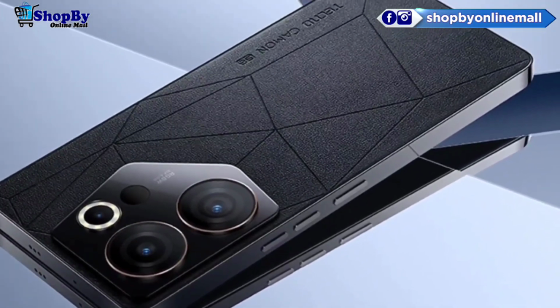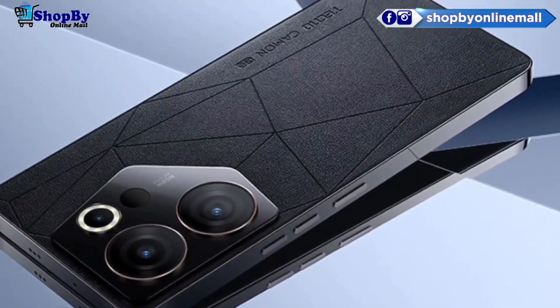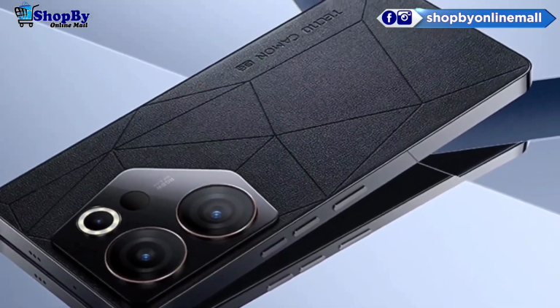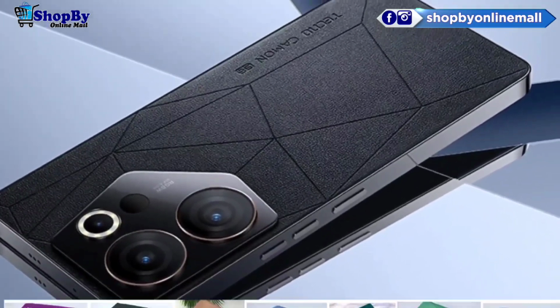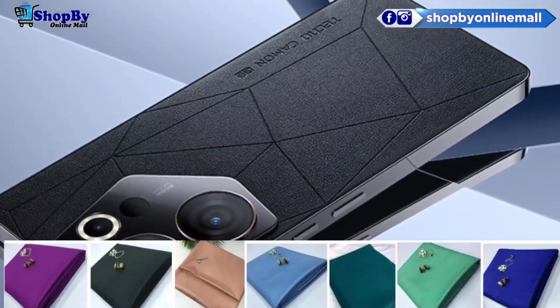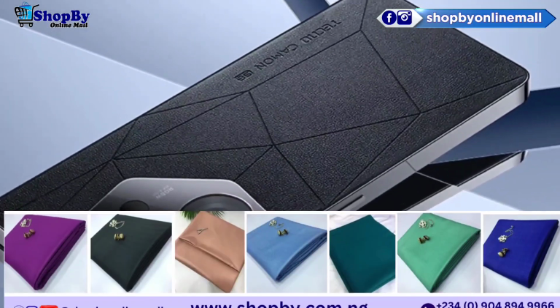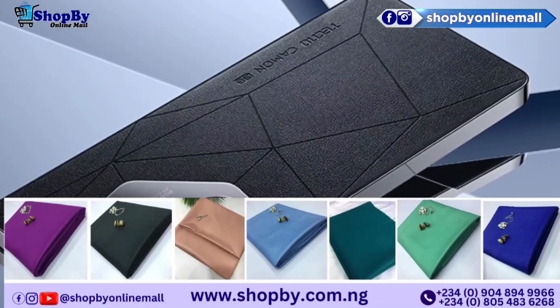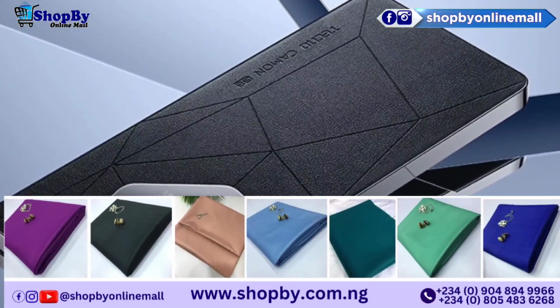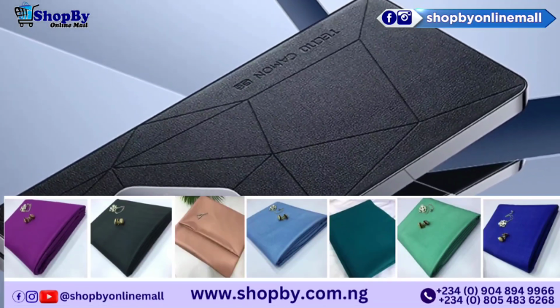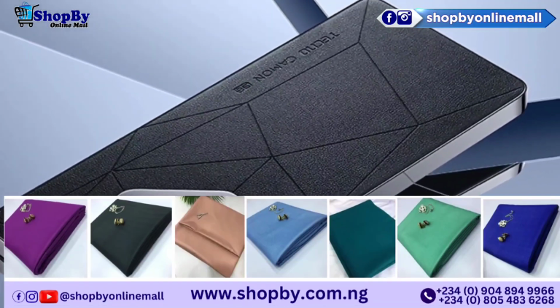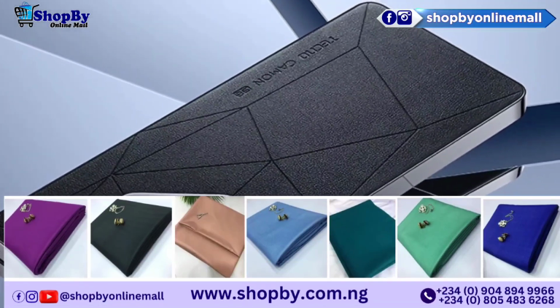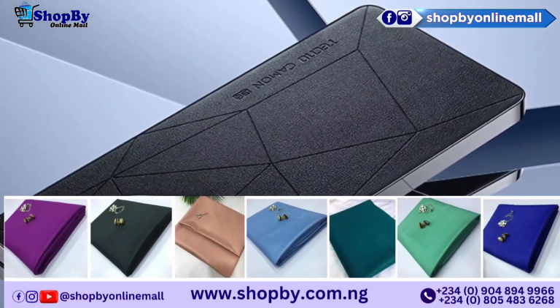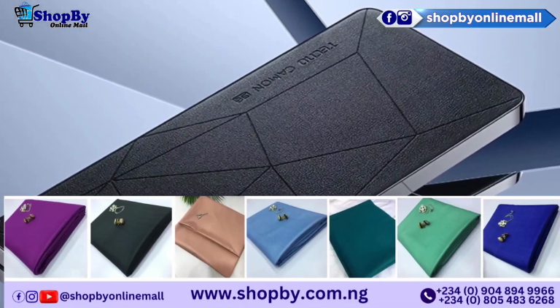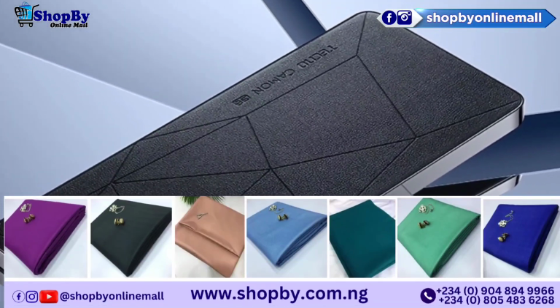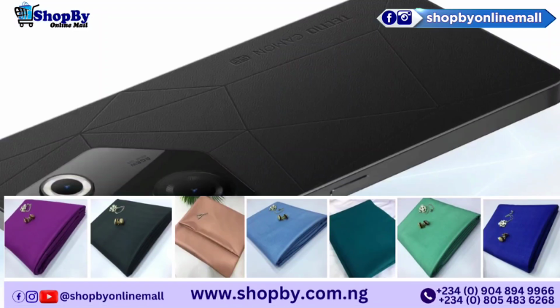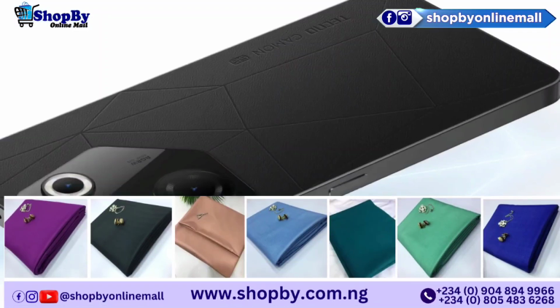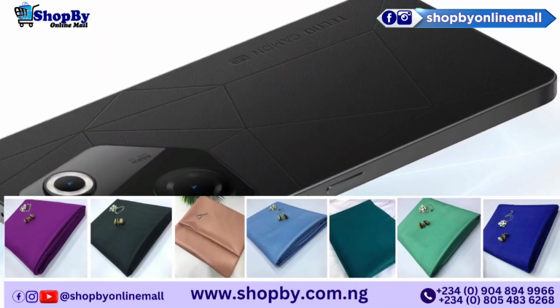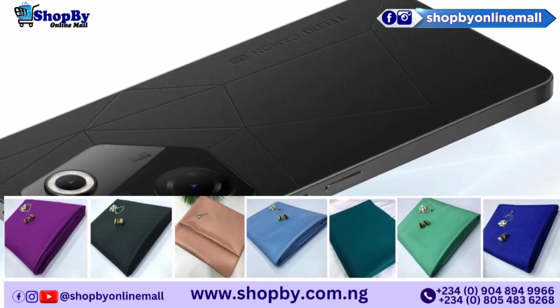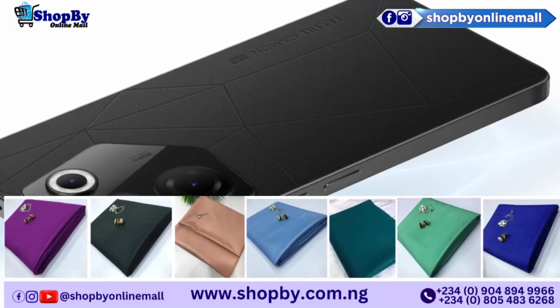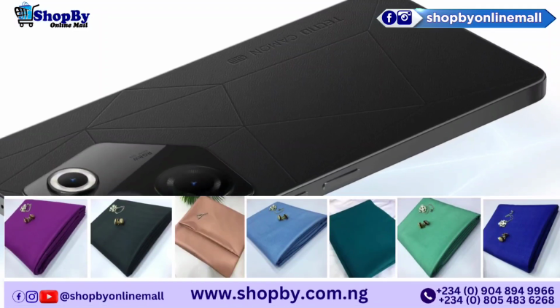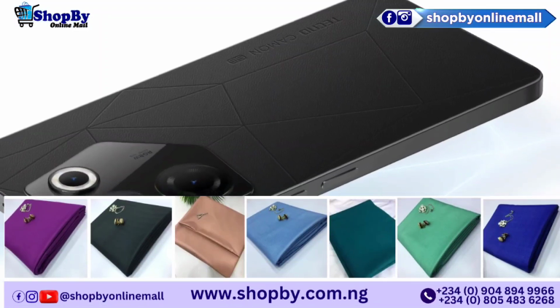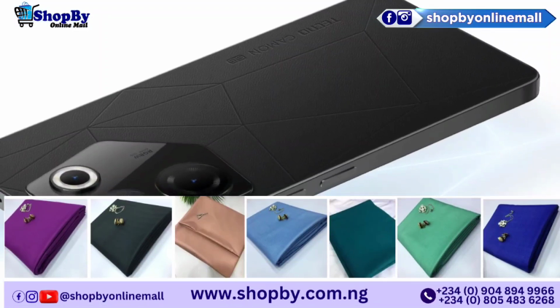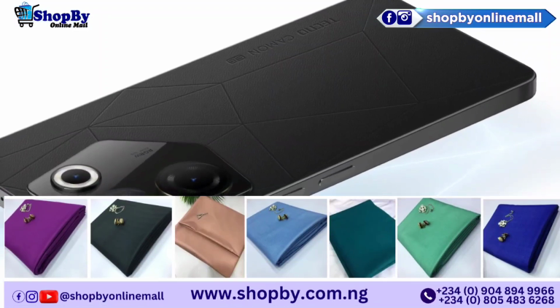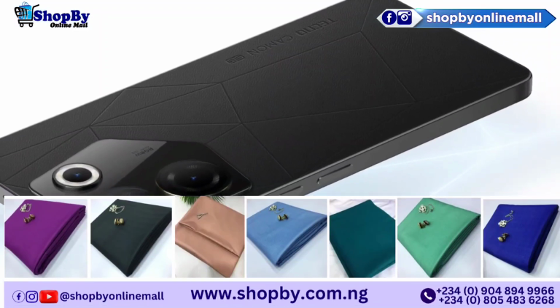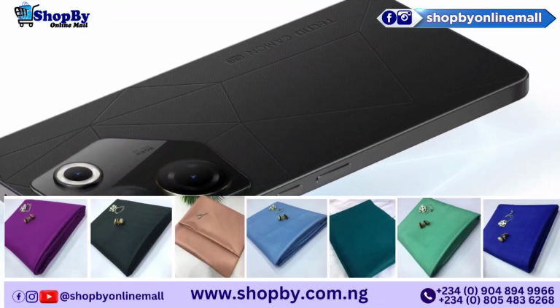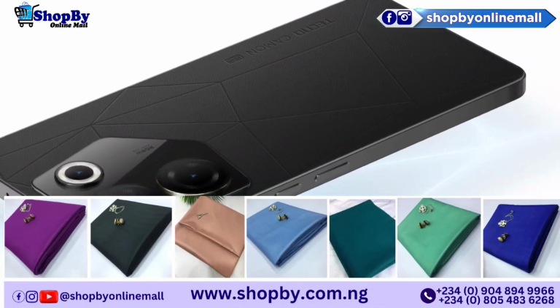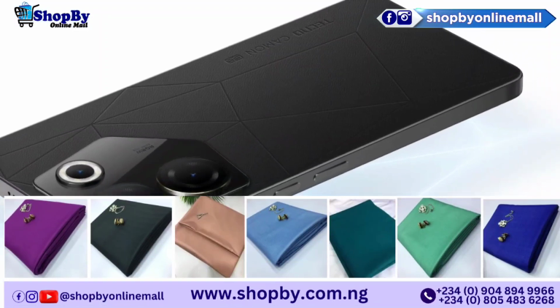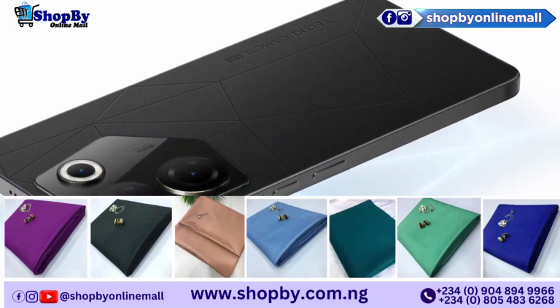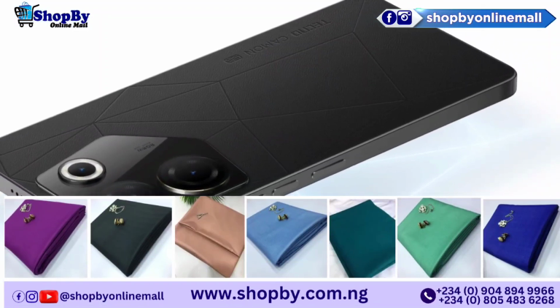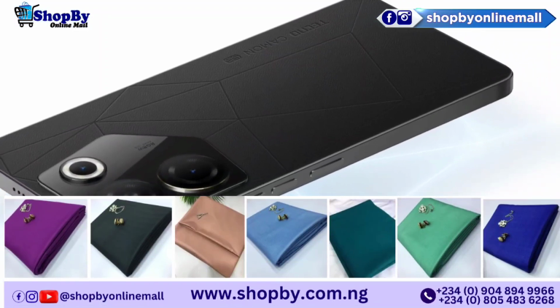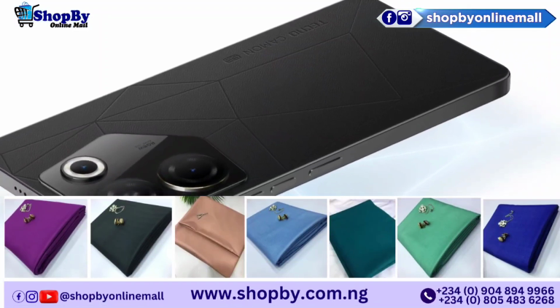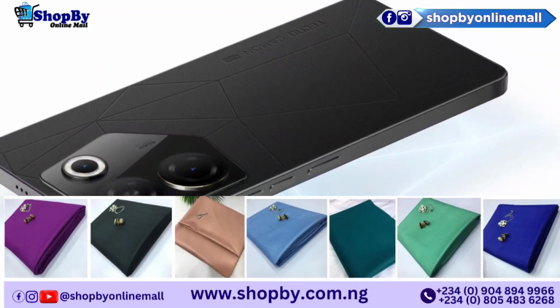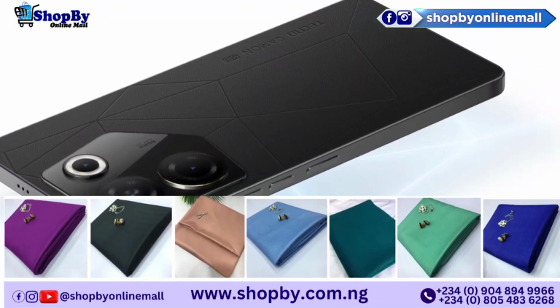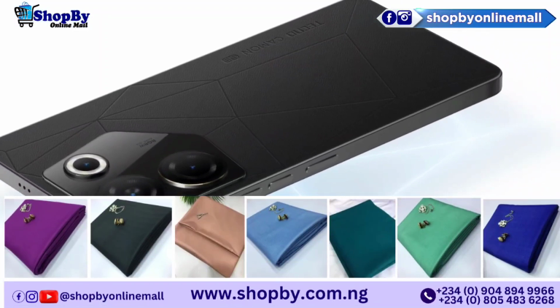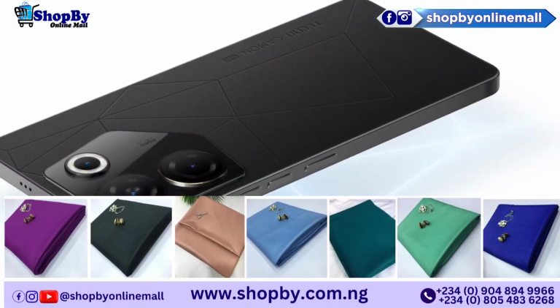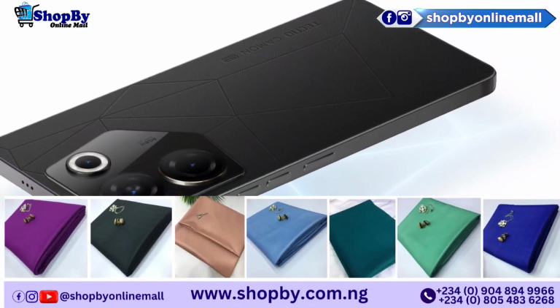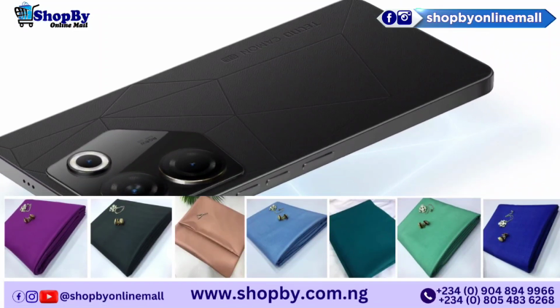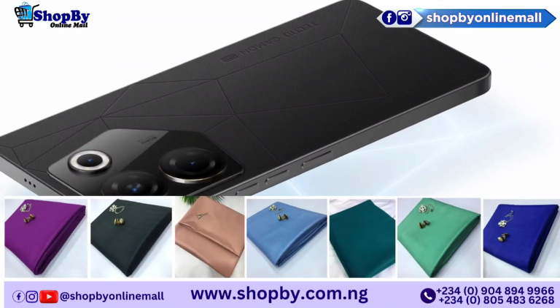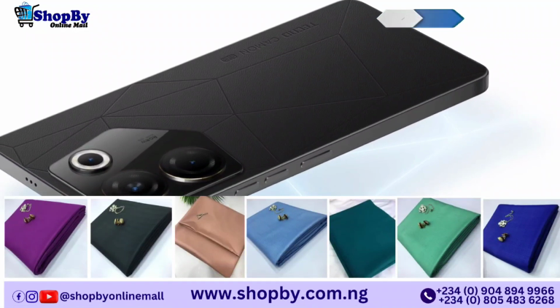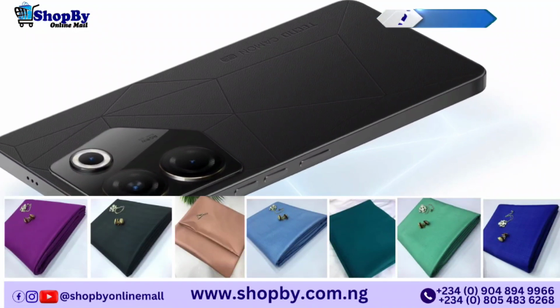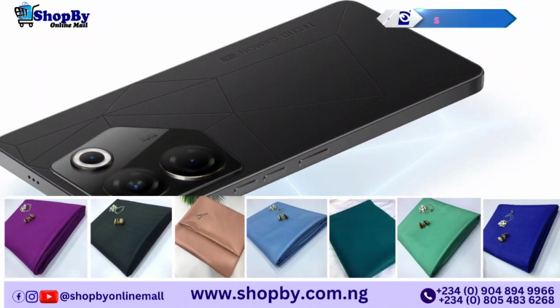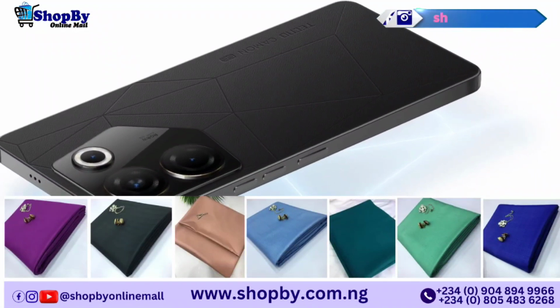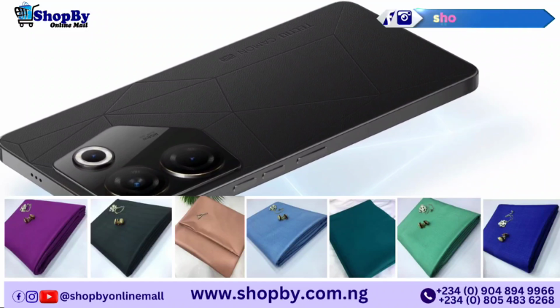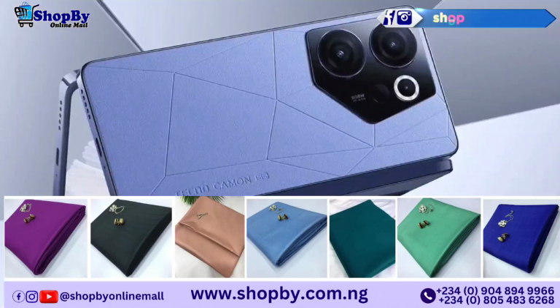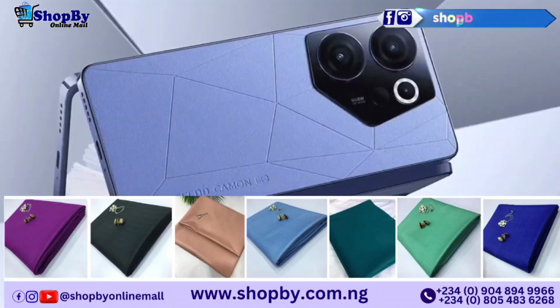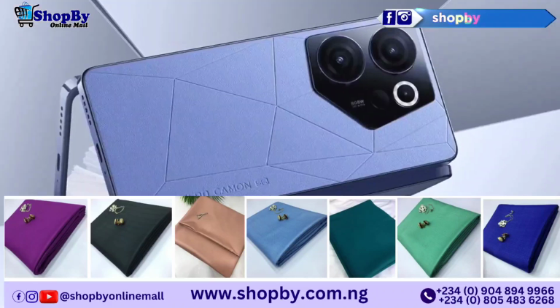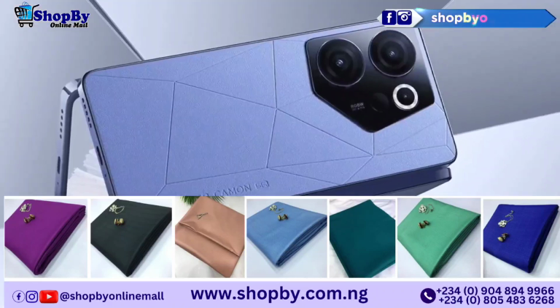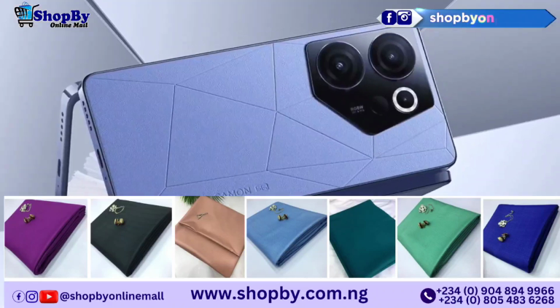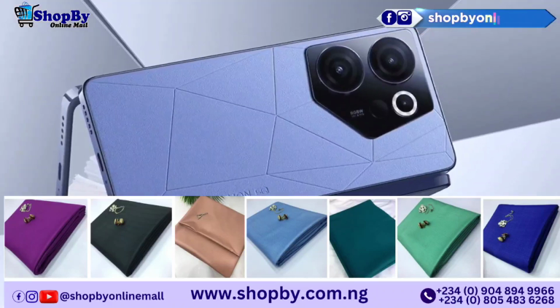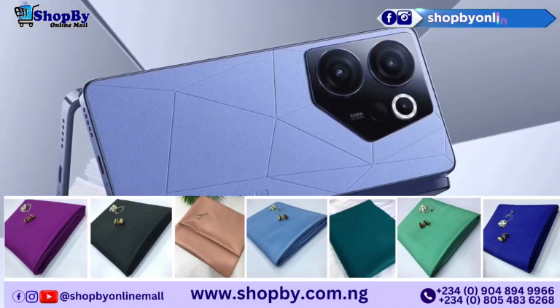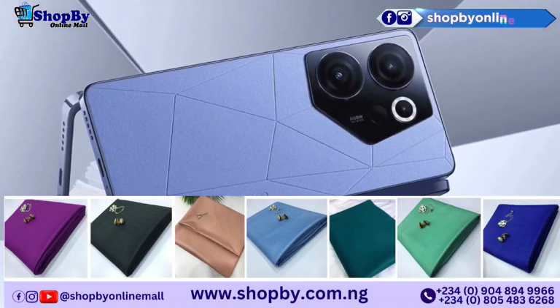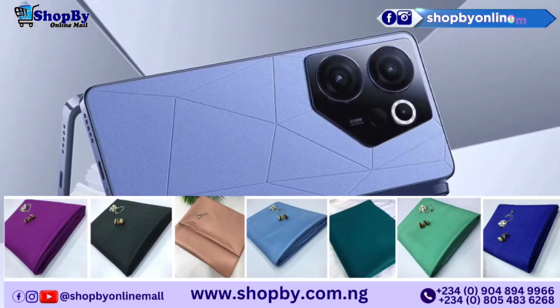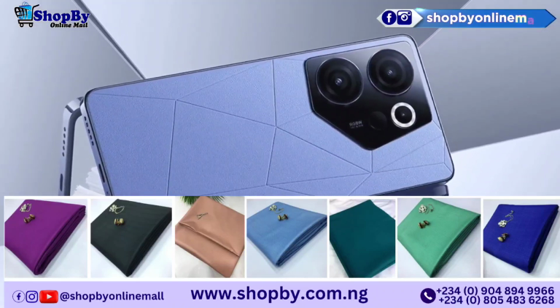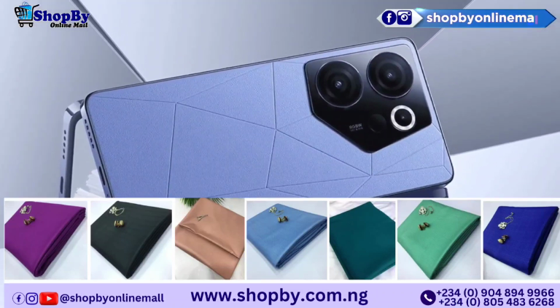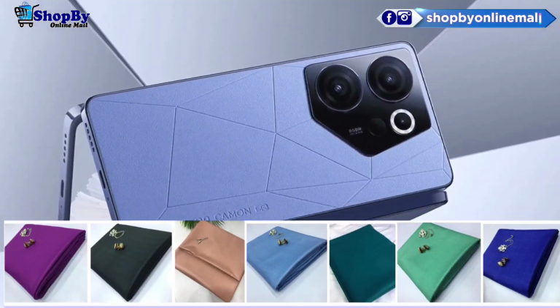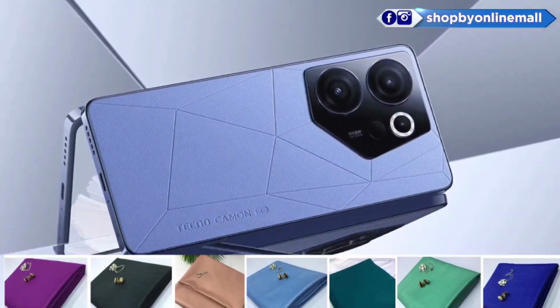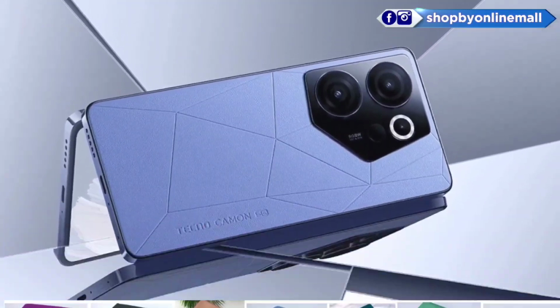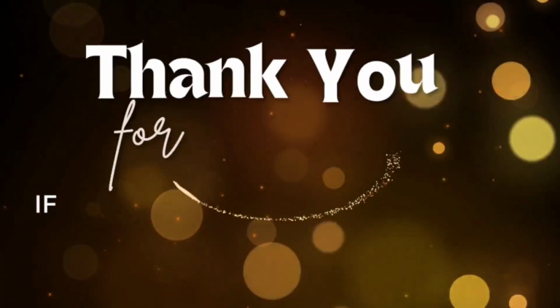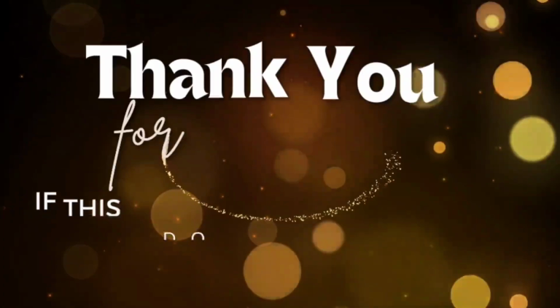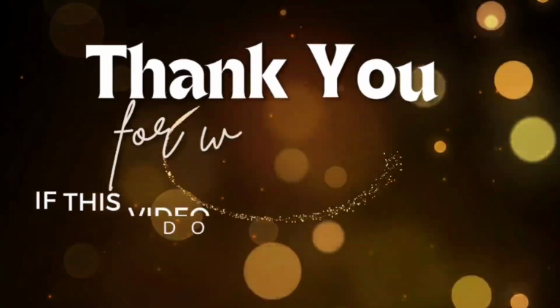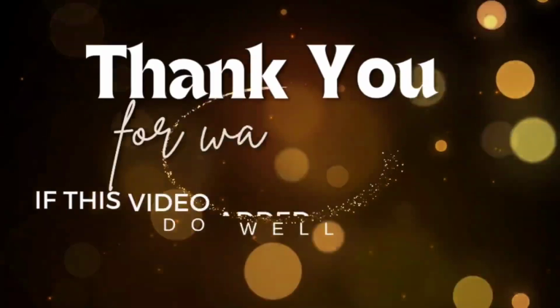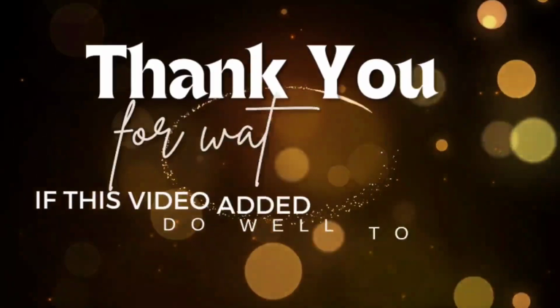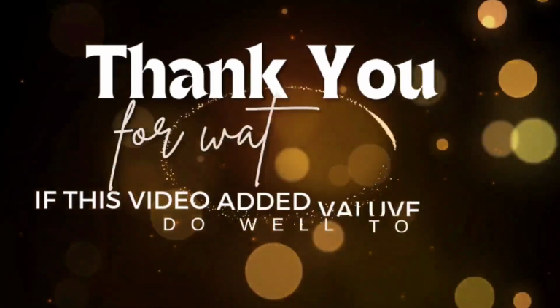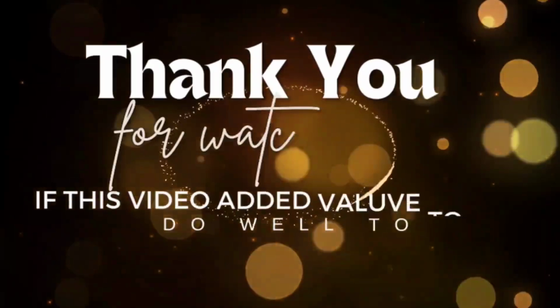The sensors include Under Display Optical Fingerprint, Accelerometer, Compass, and Proximity. Thank you for watching.